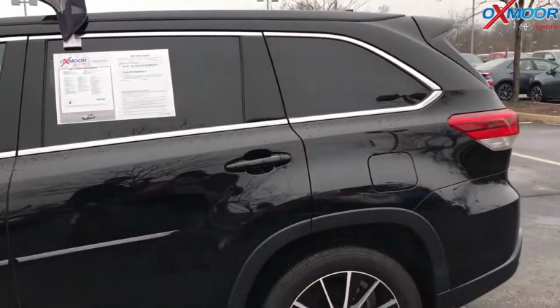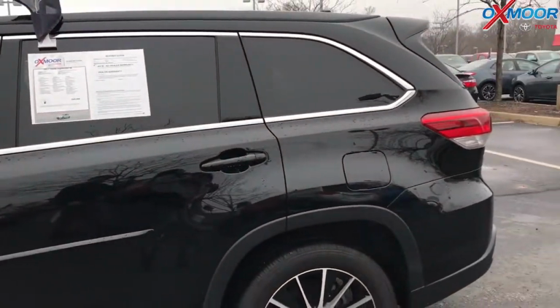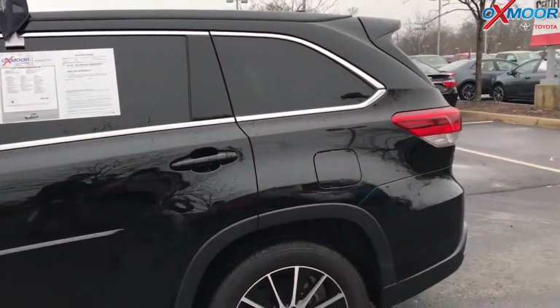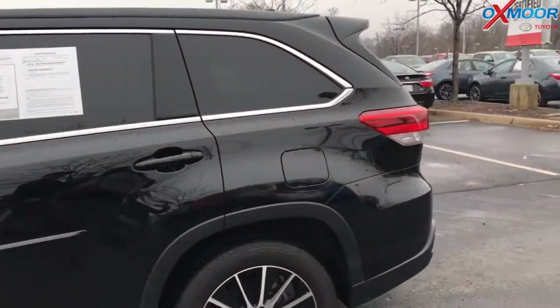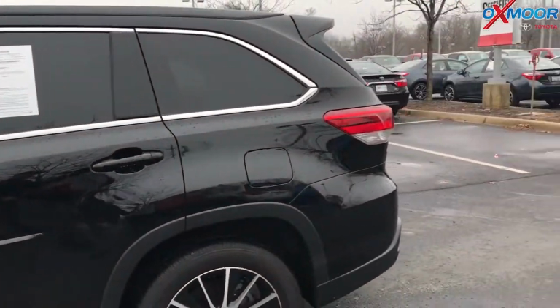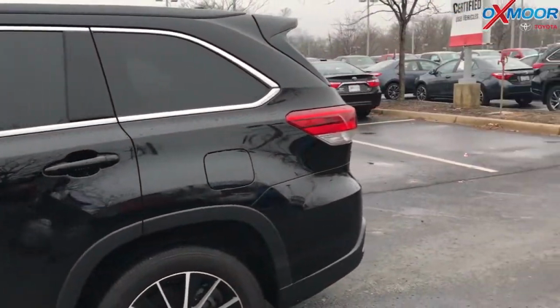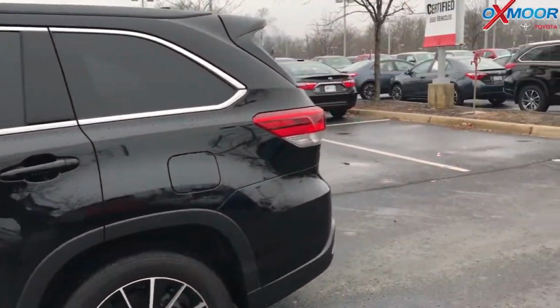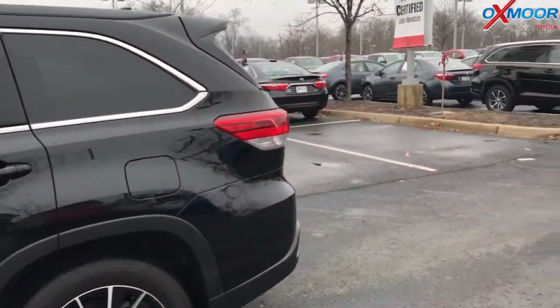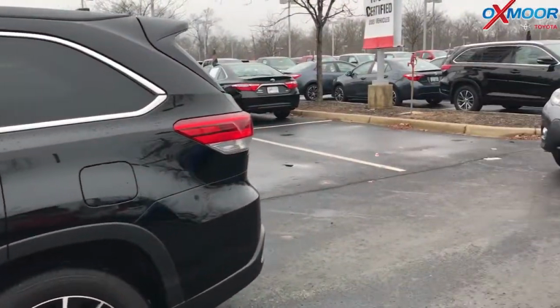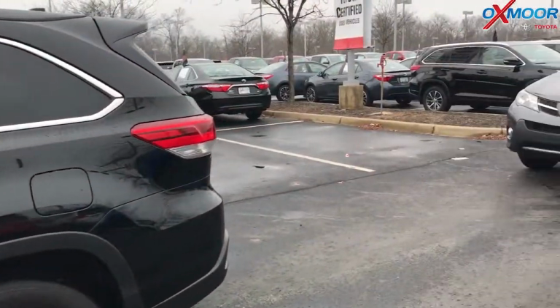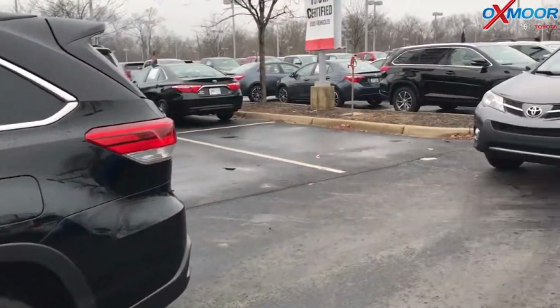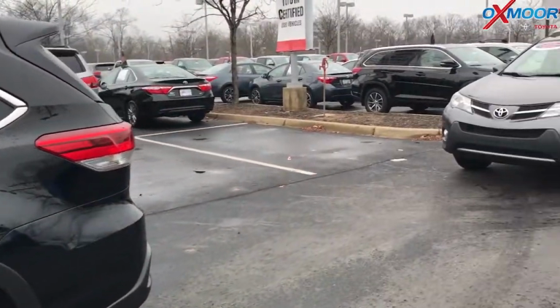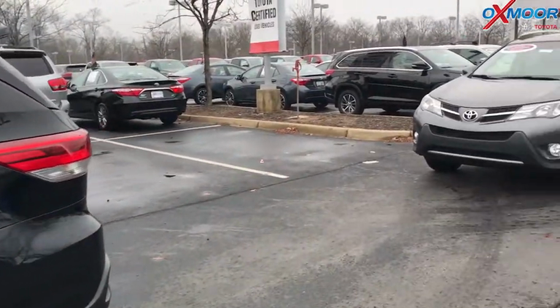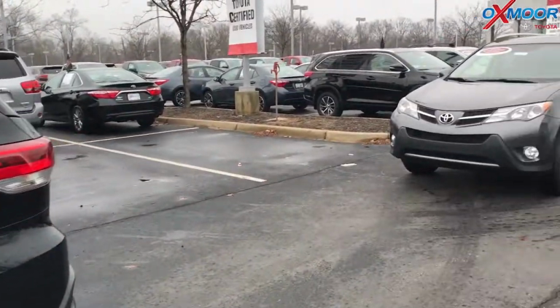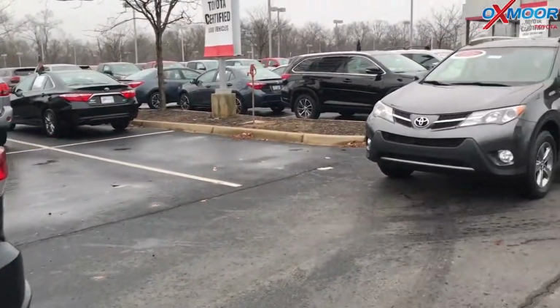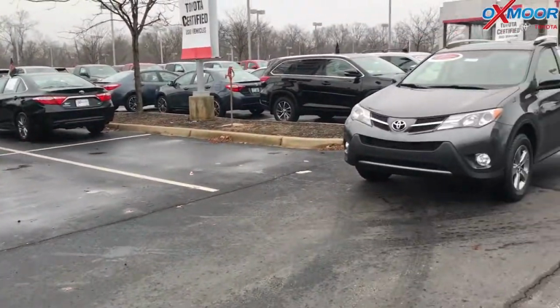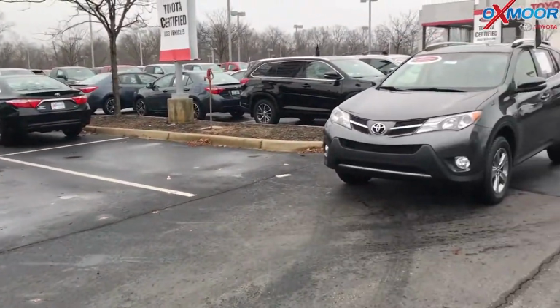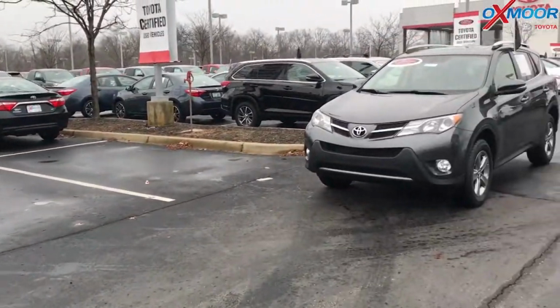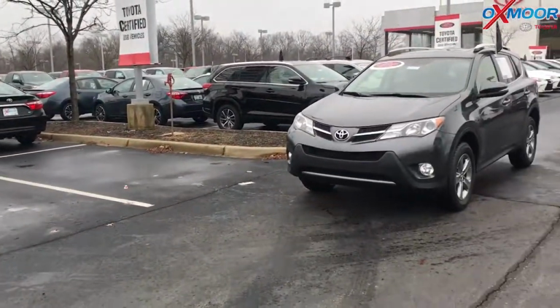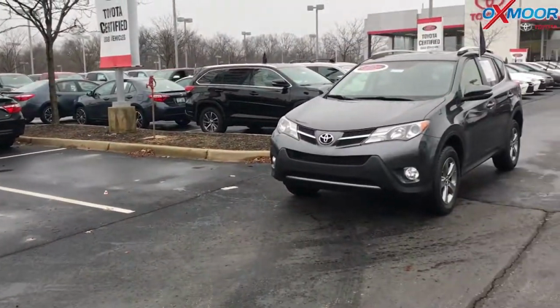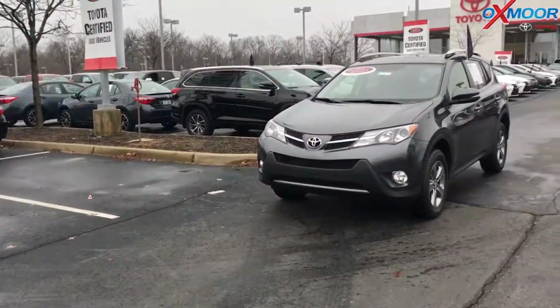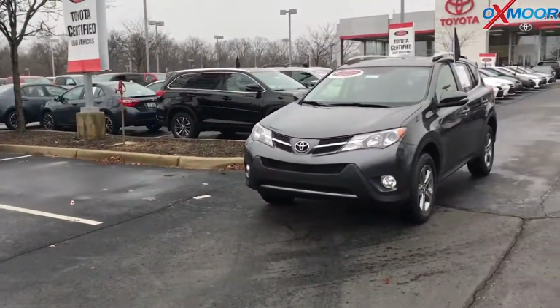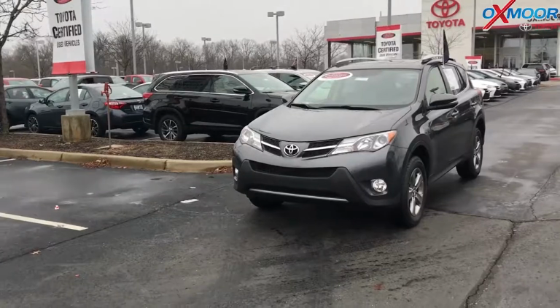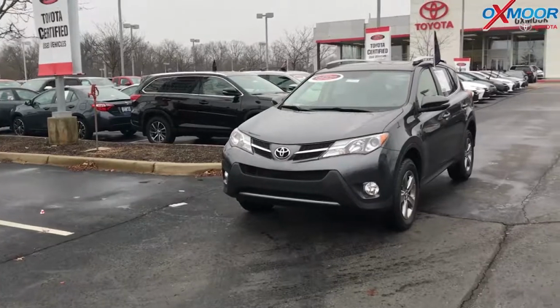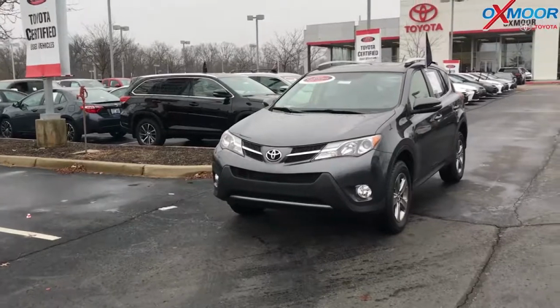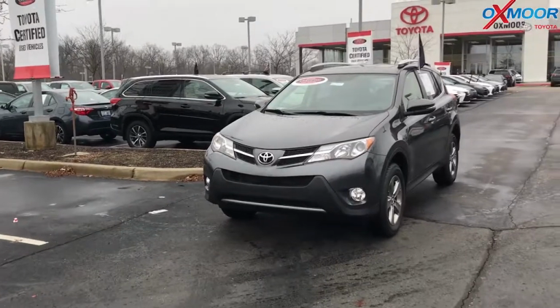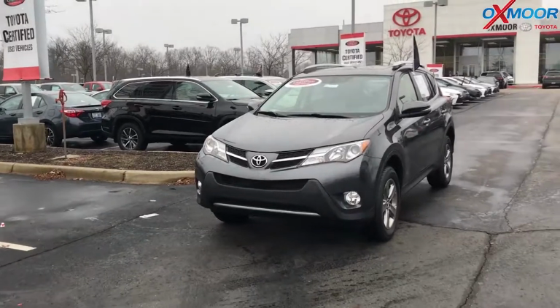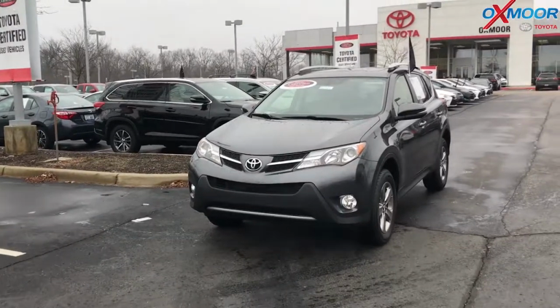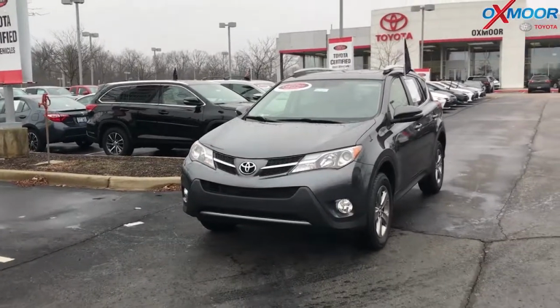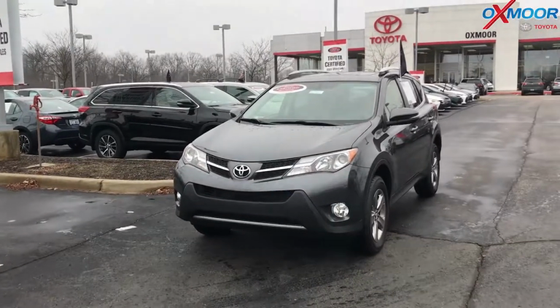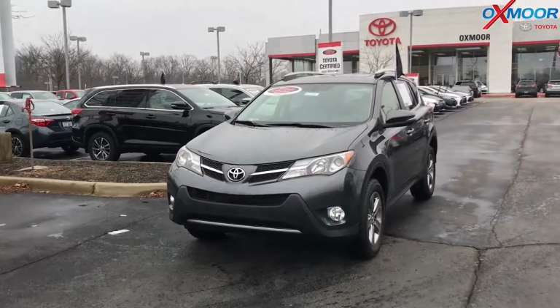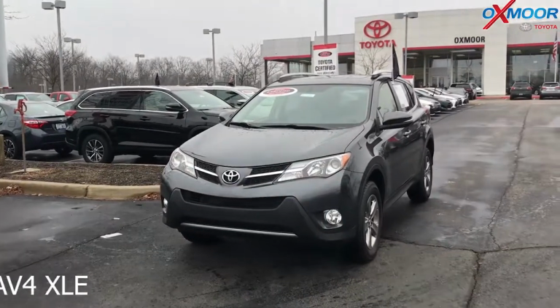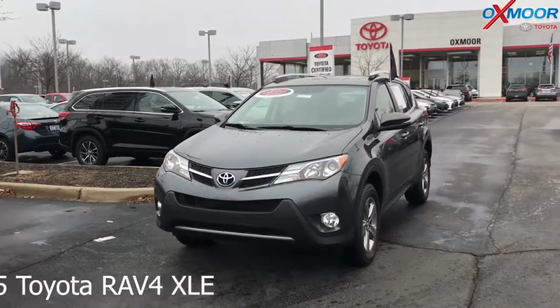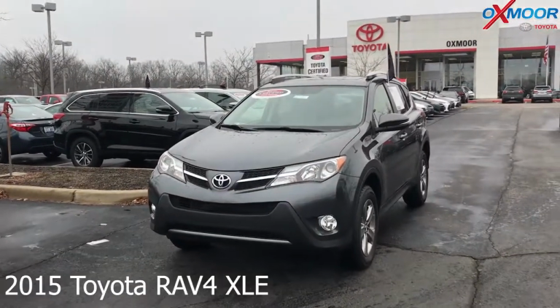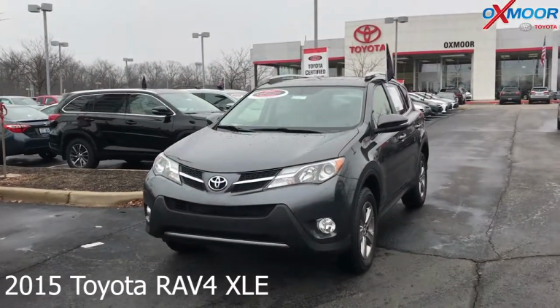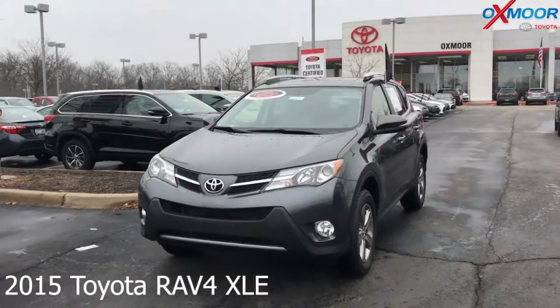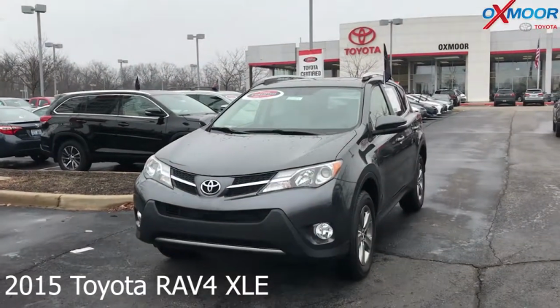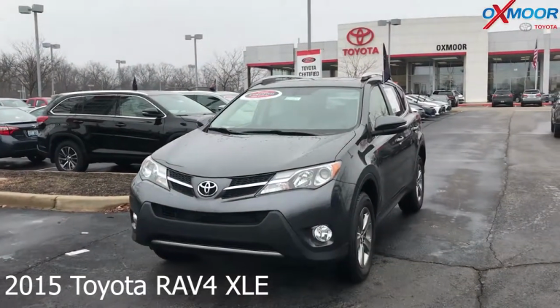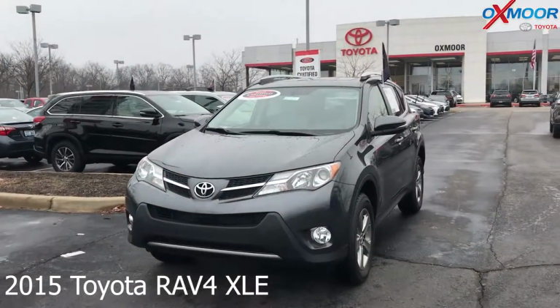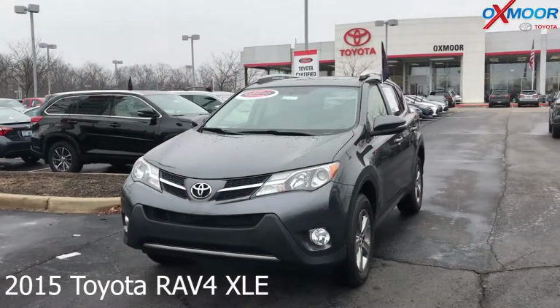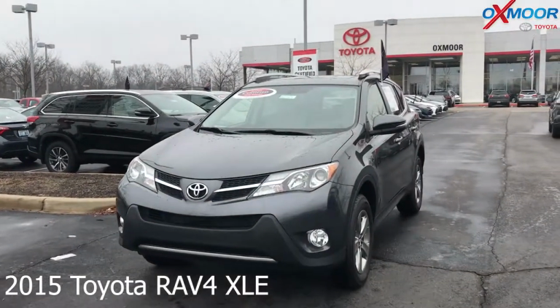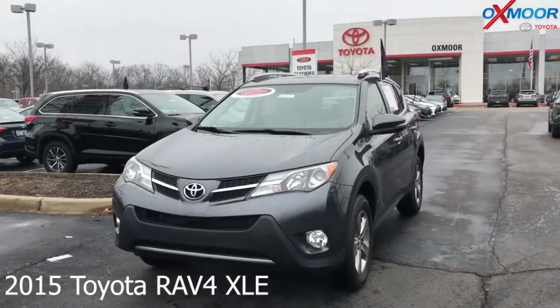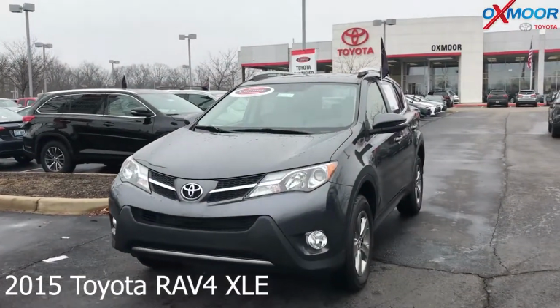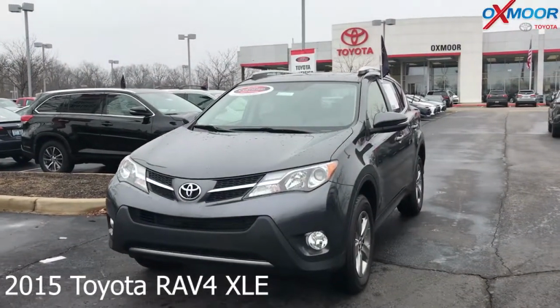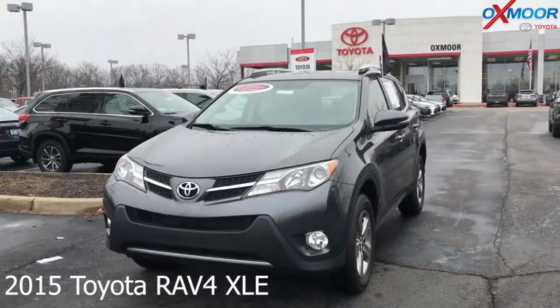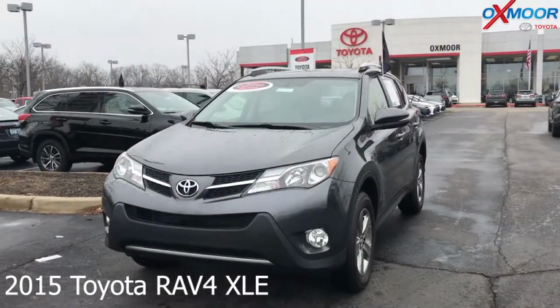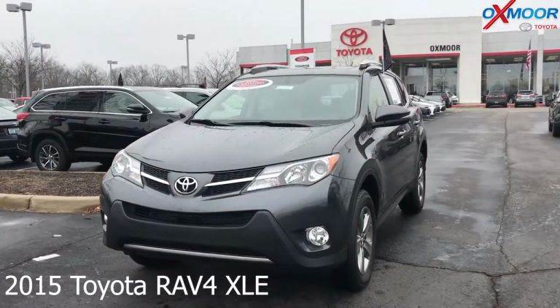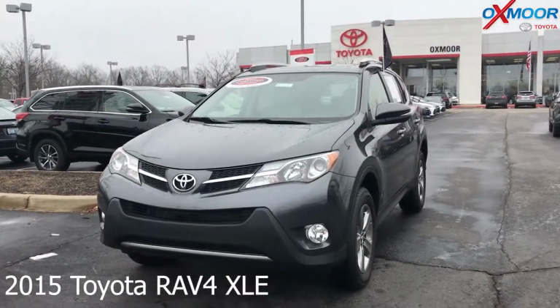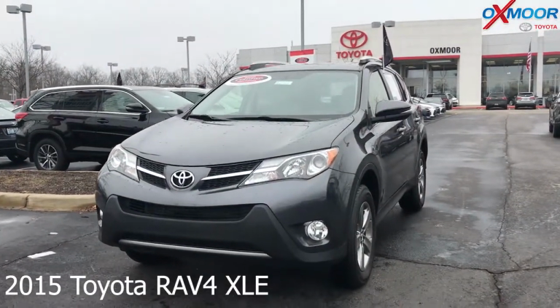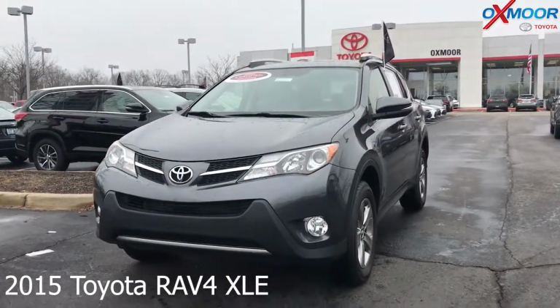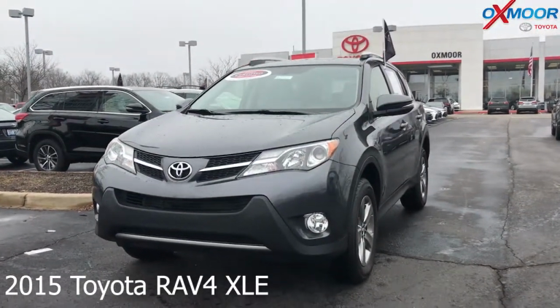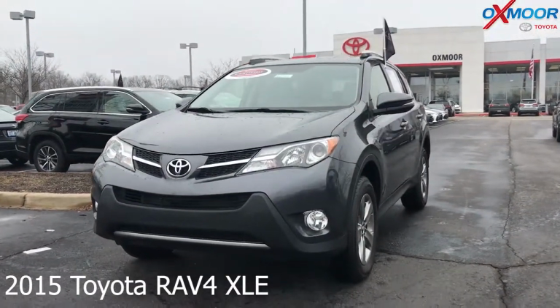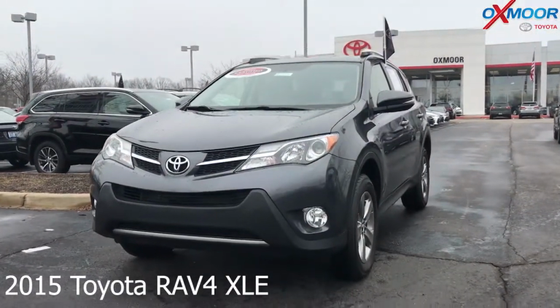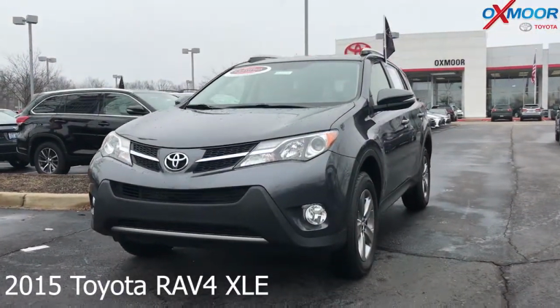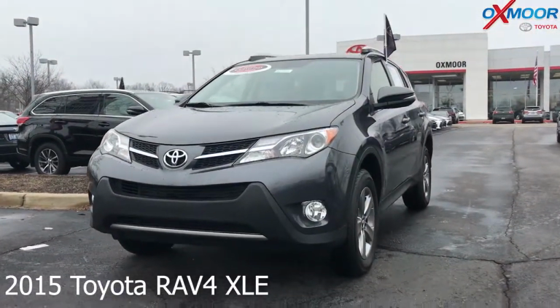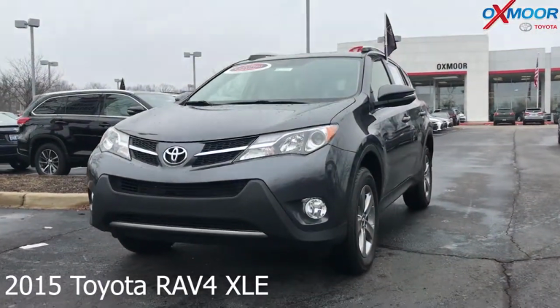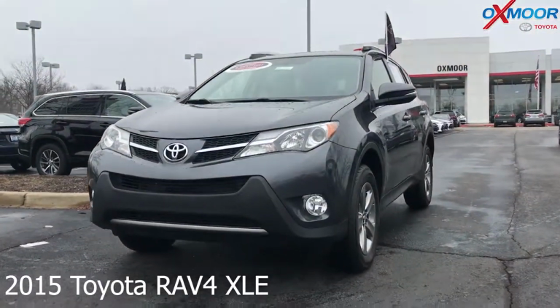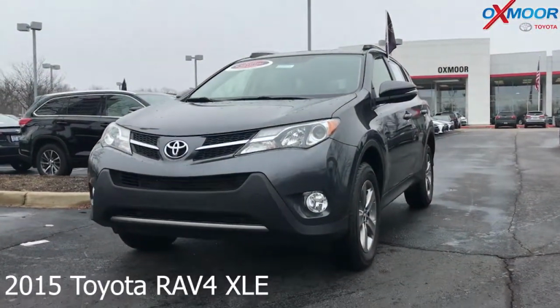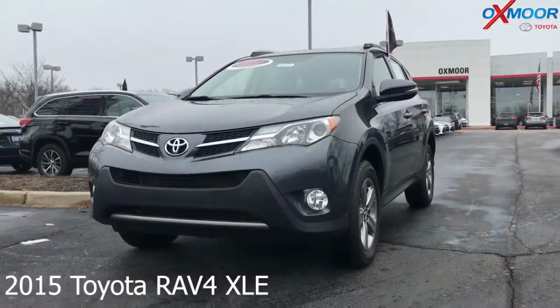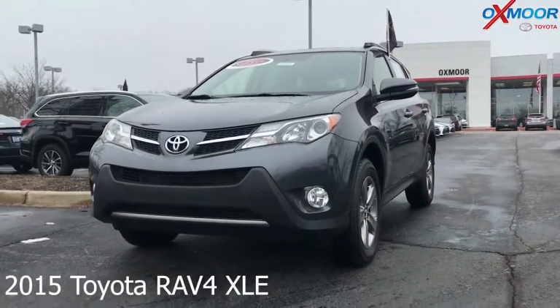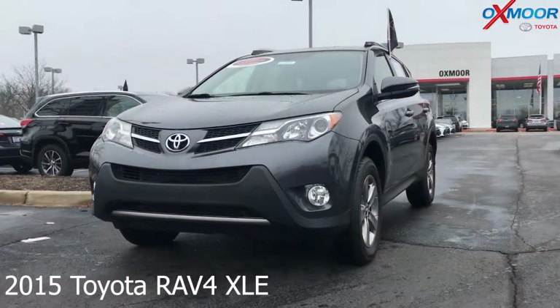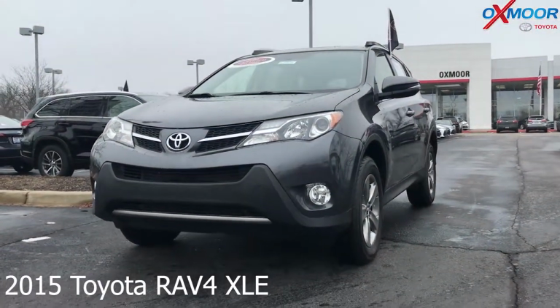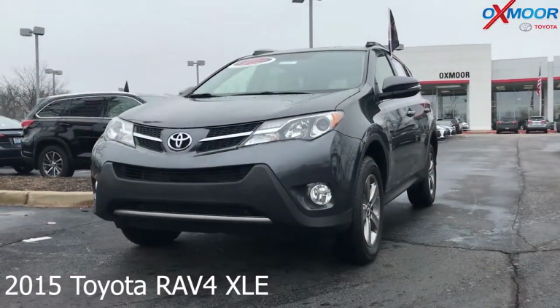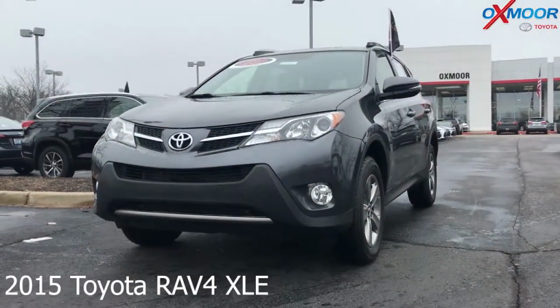For our second vehicle, this is a 2015 Toyota RAV4 XLE.